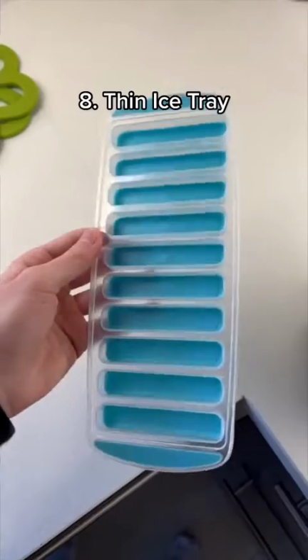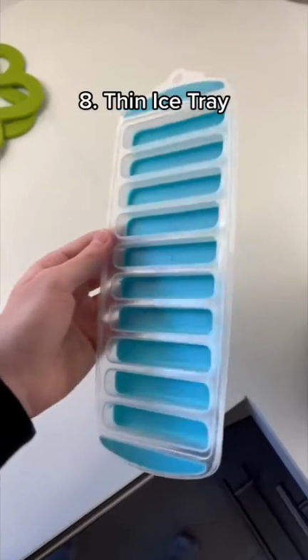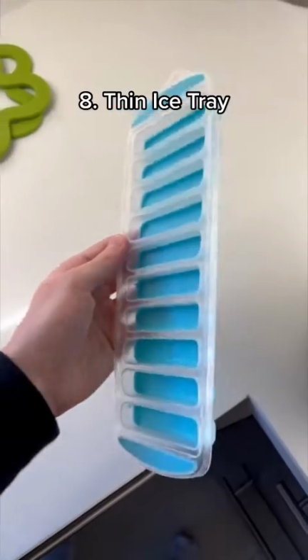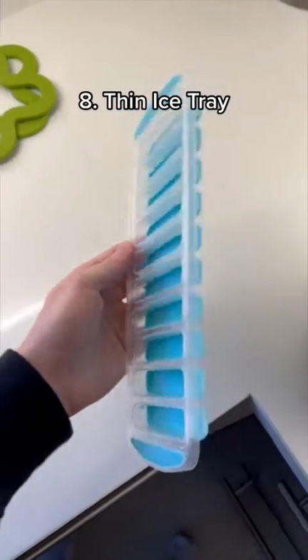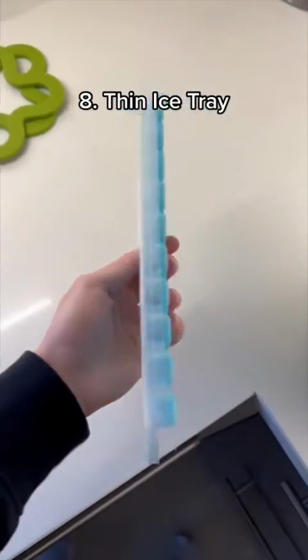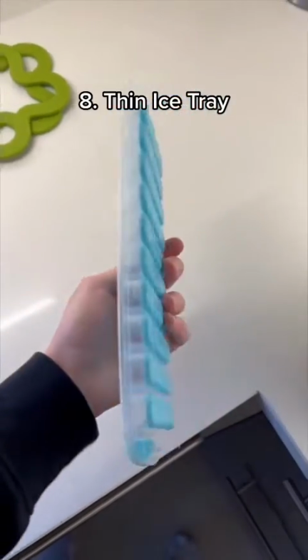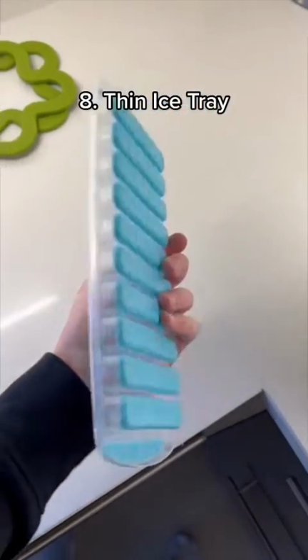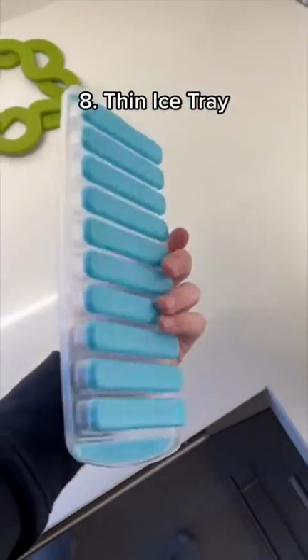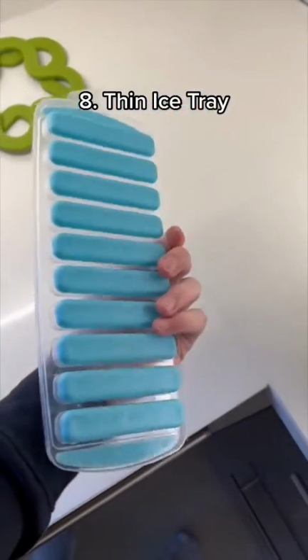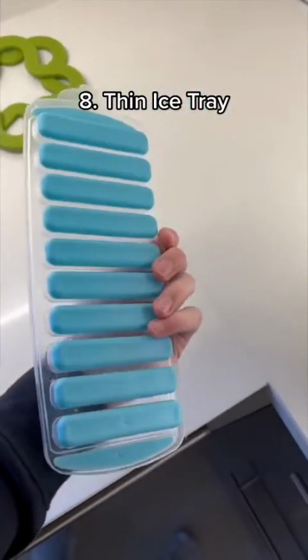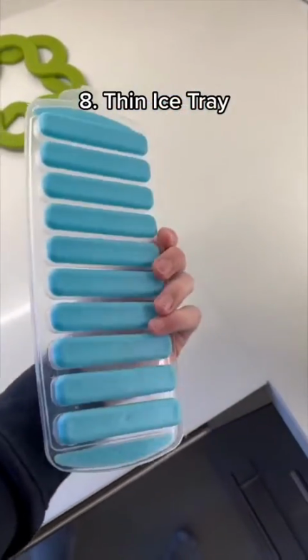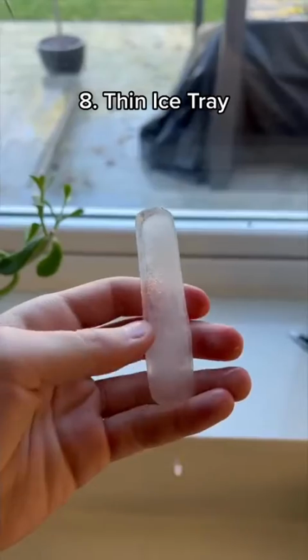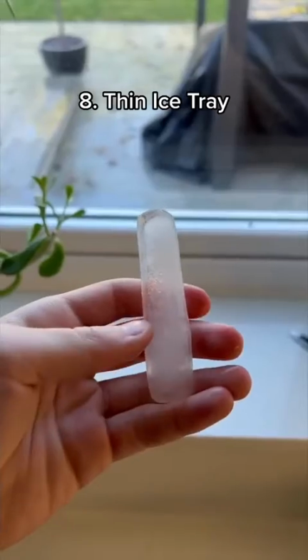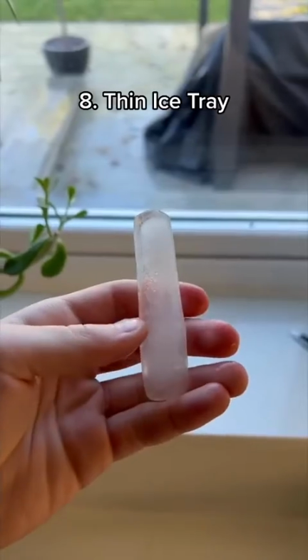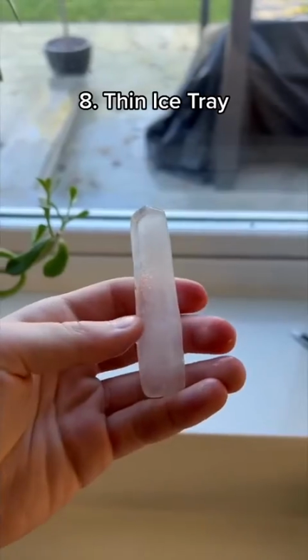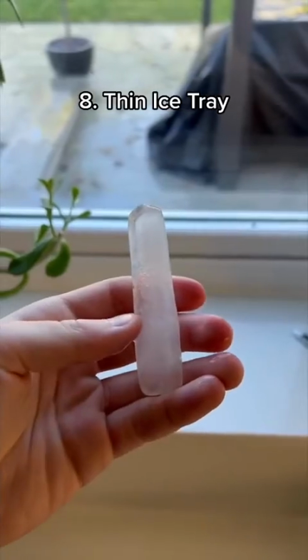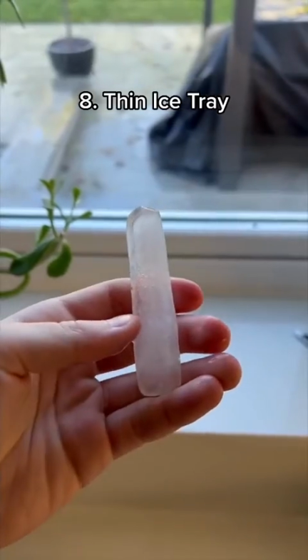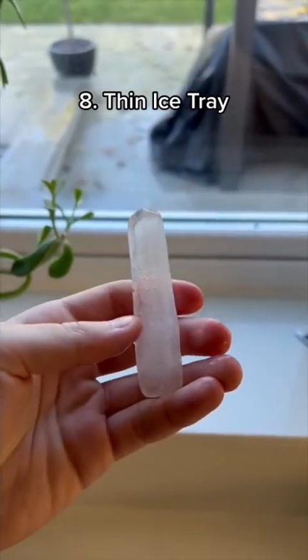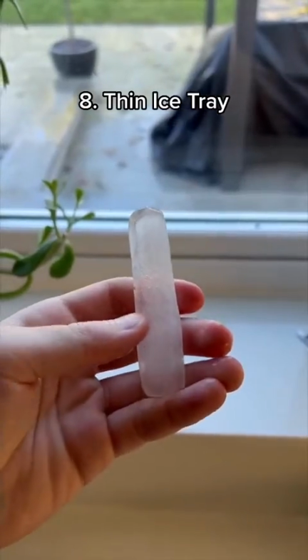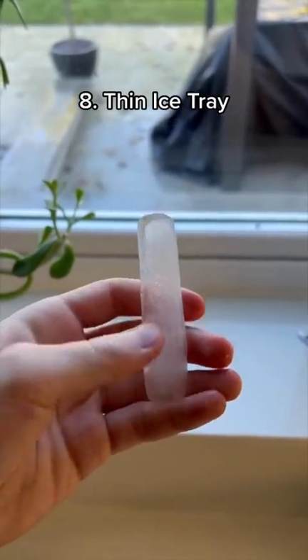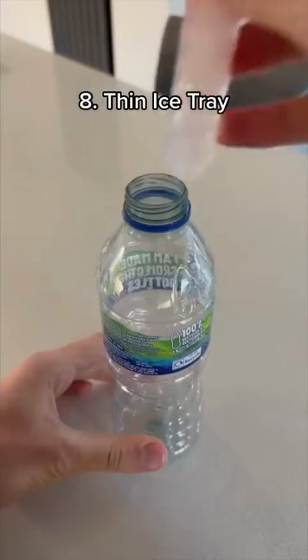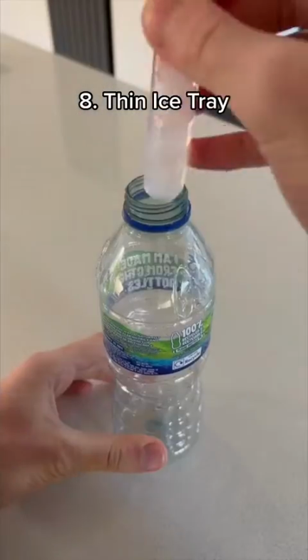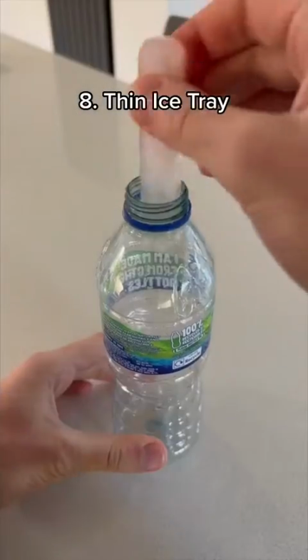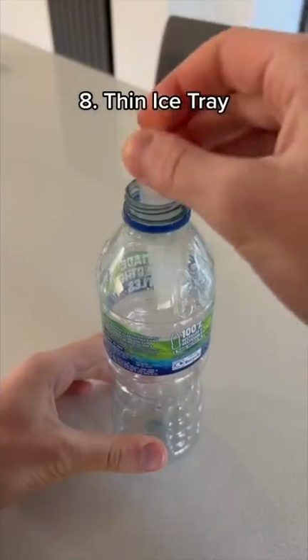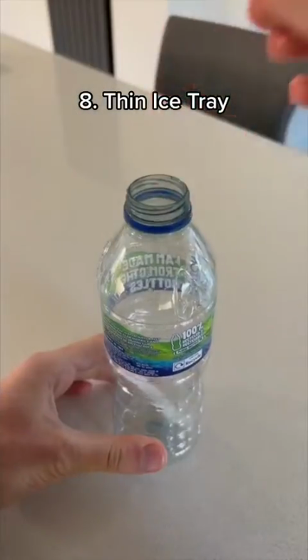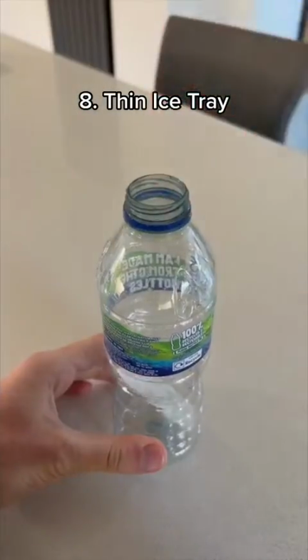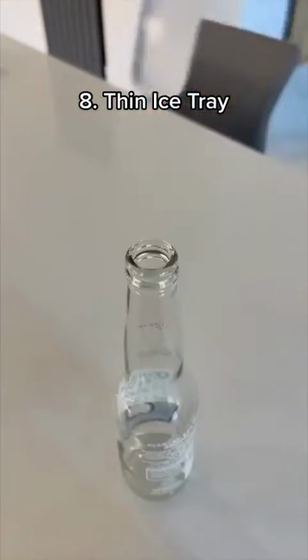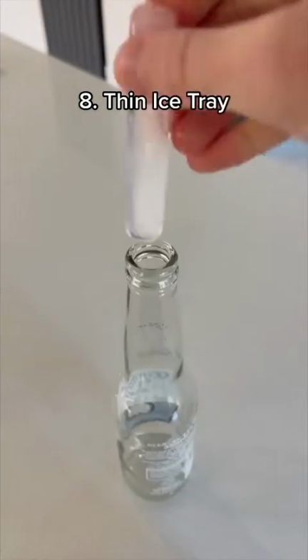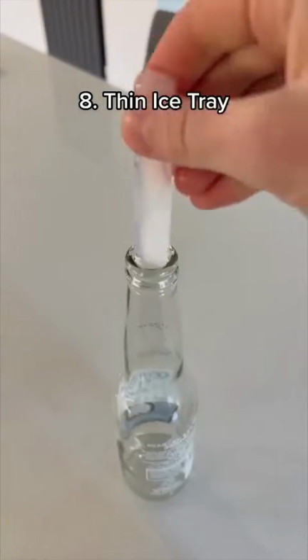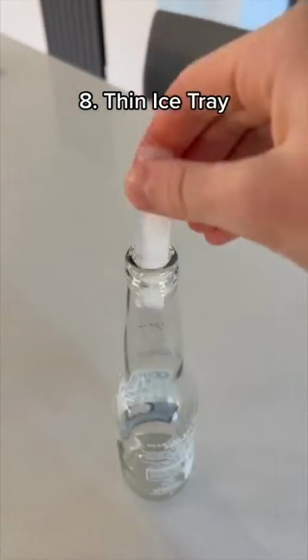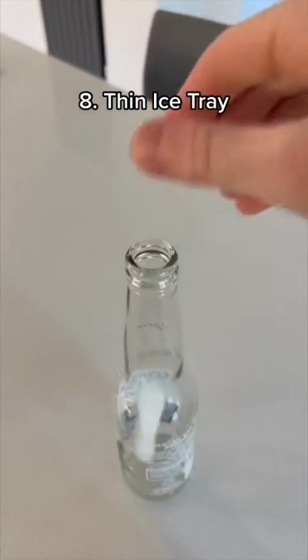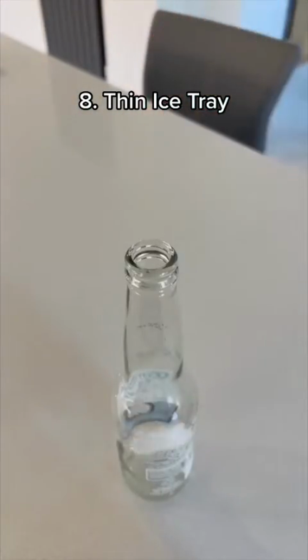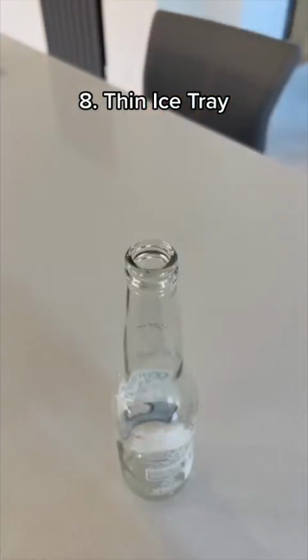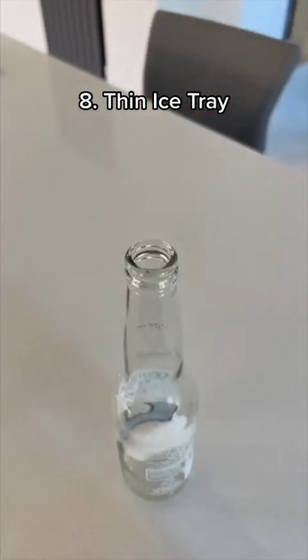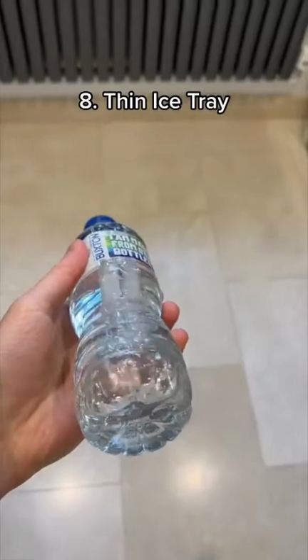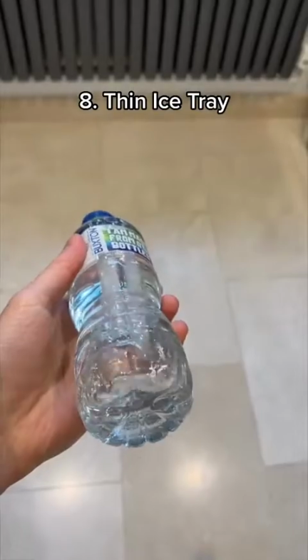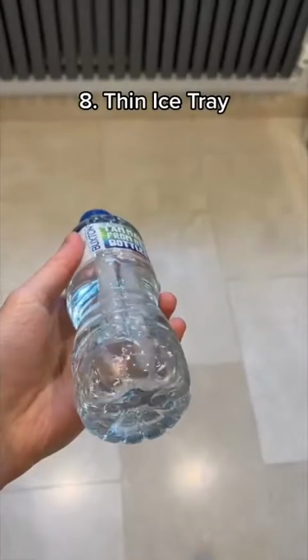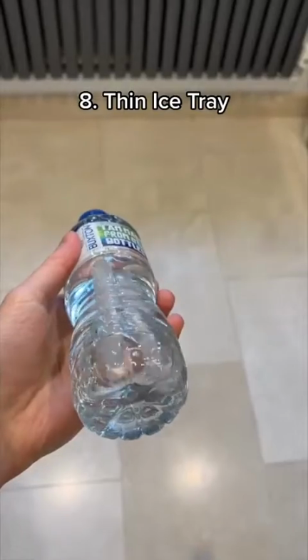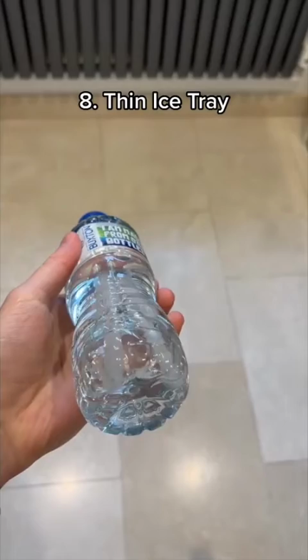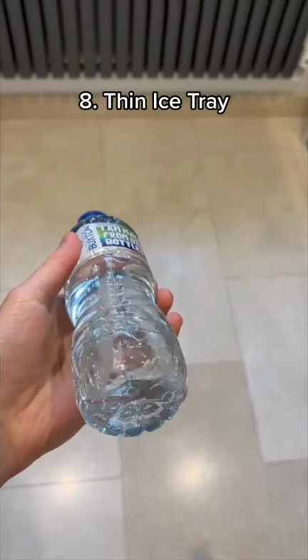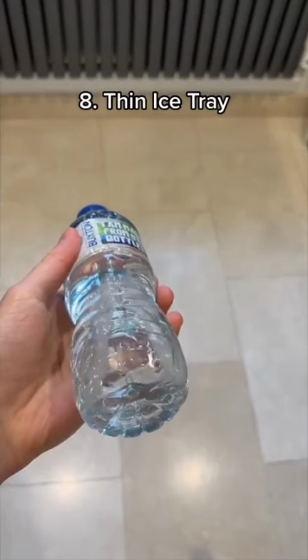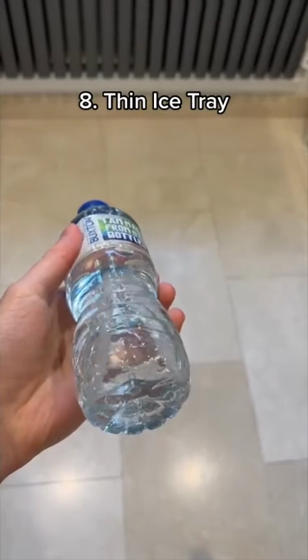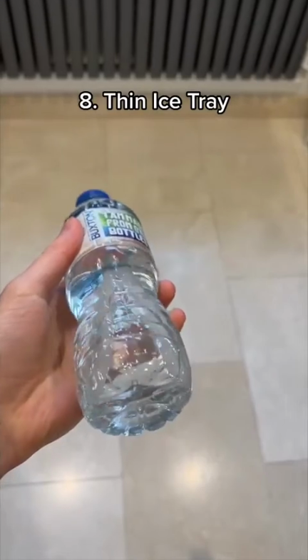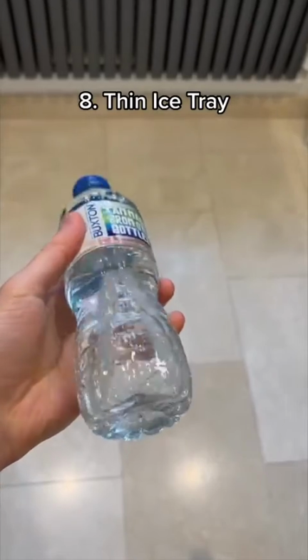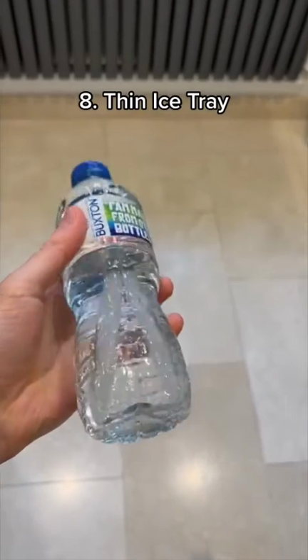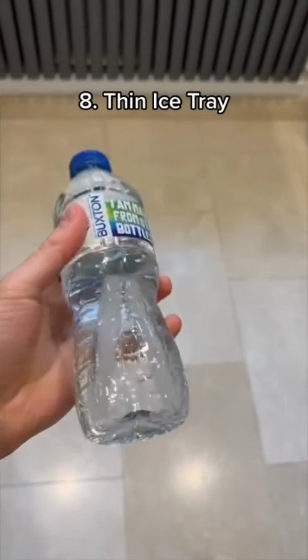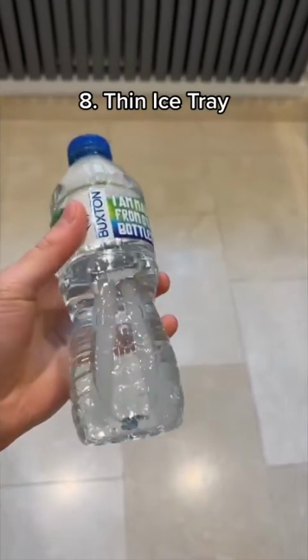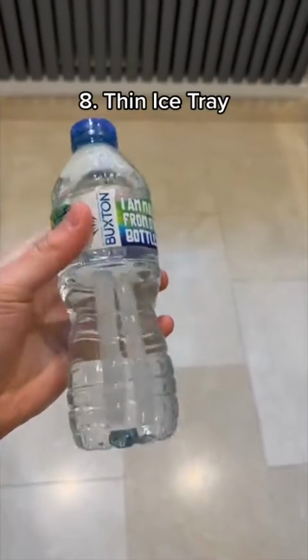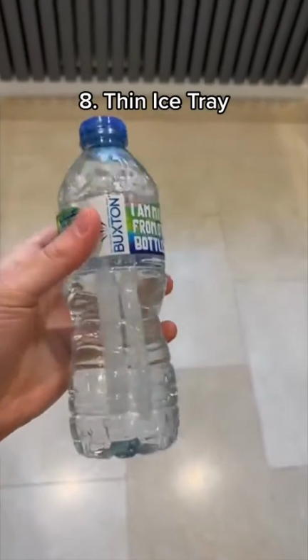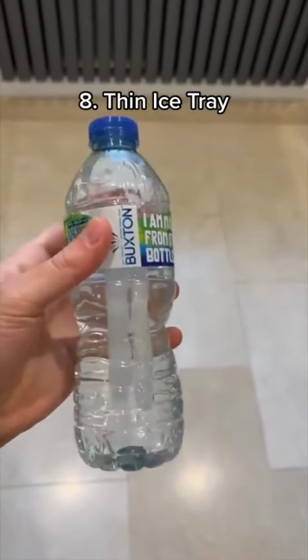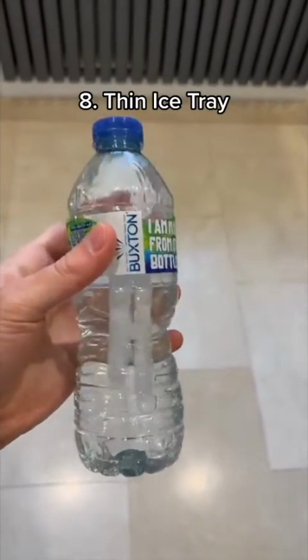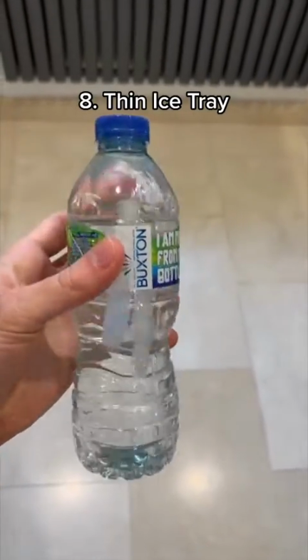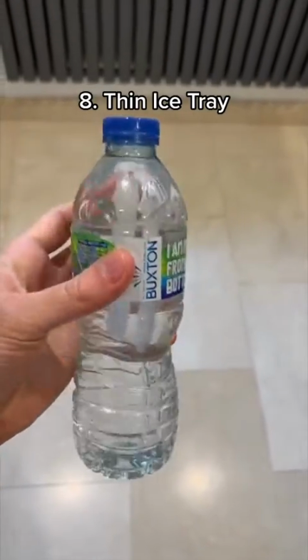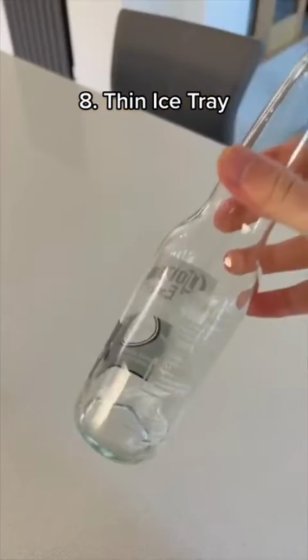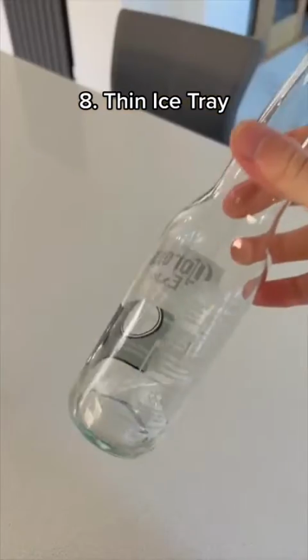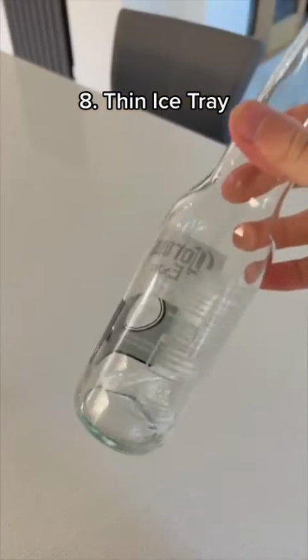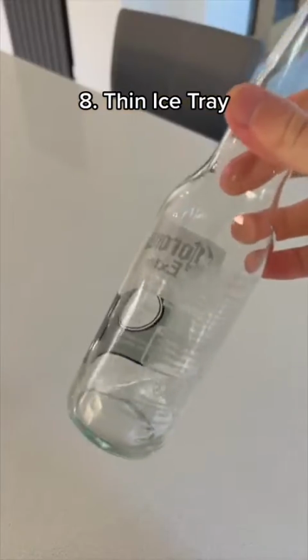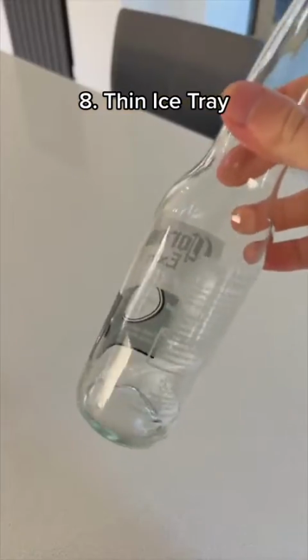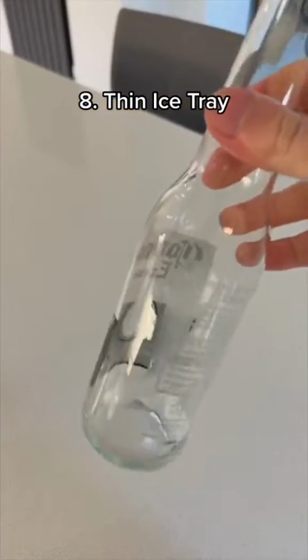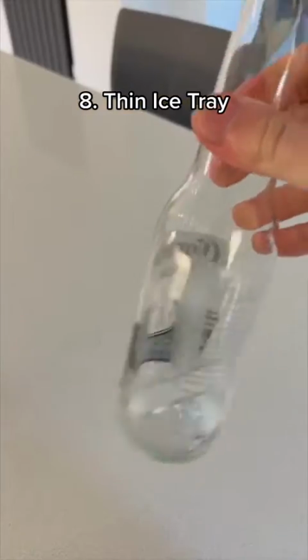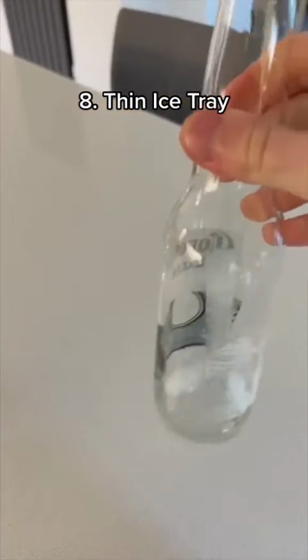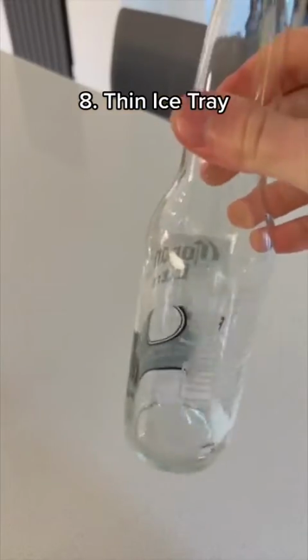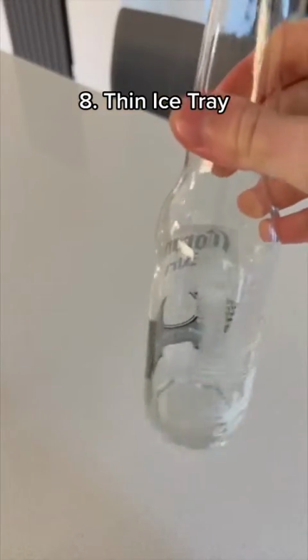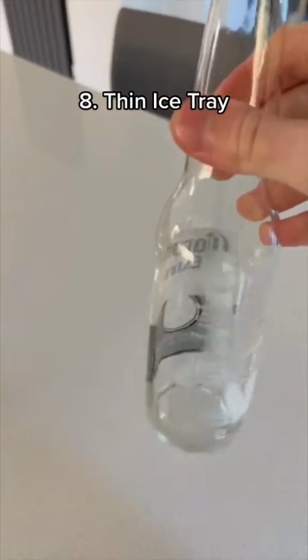This is a thin ice tray which makes ice cubes that can fit into any size bottle, allowing you to keep your drink cold wherever you are. You can even use them in your beer.